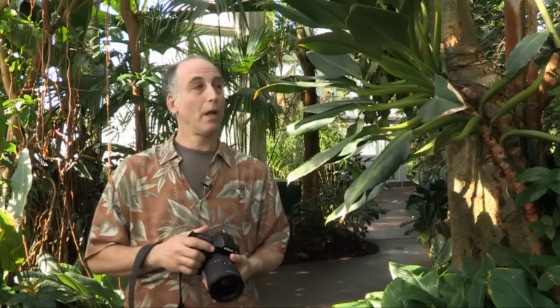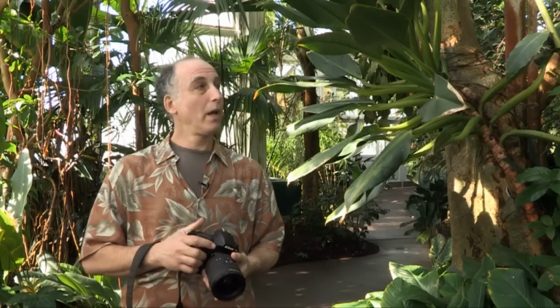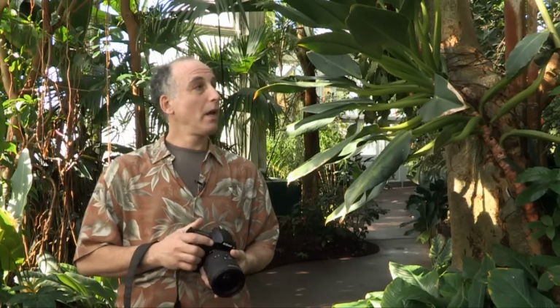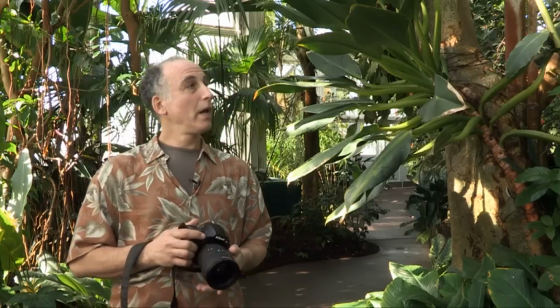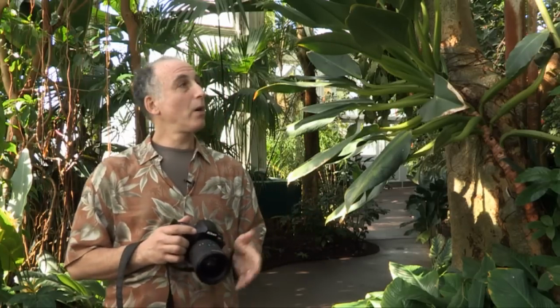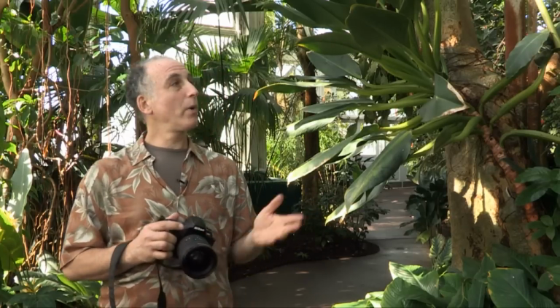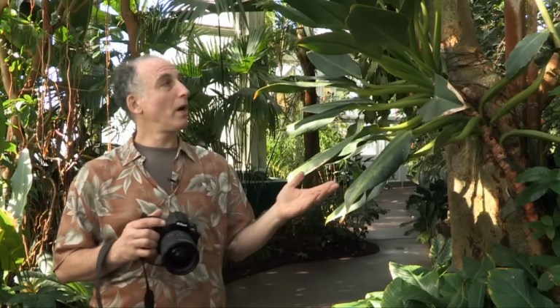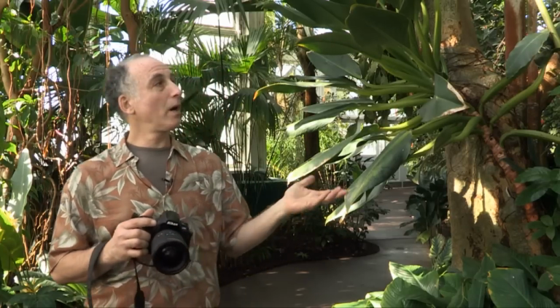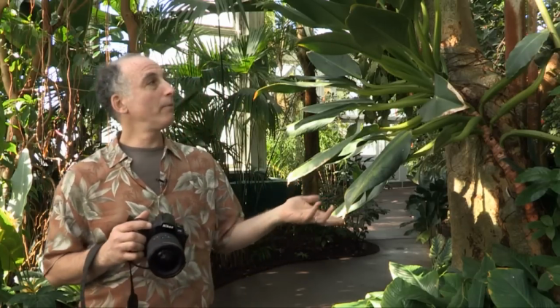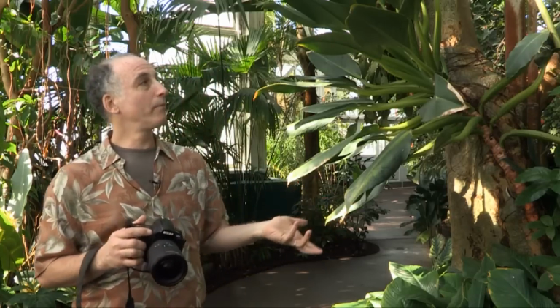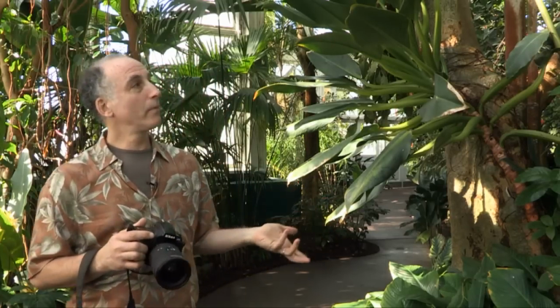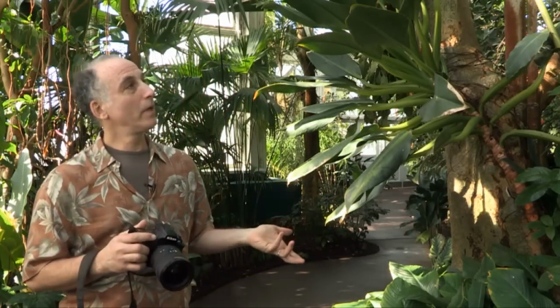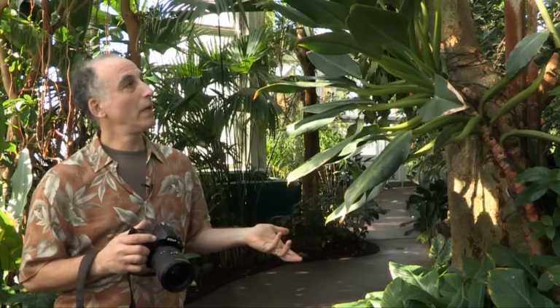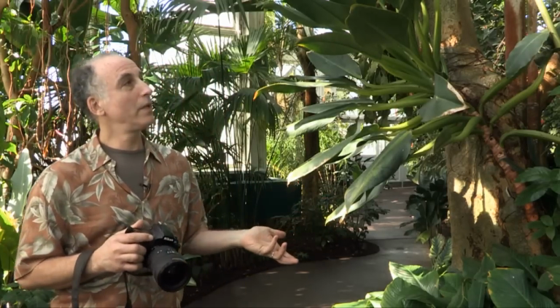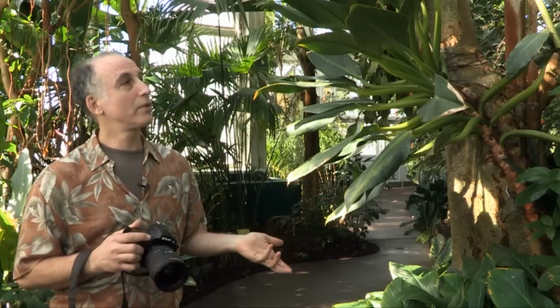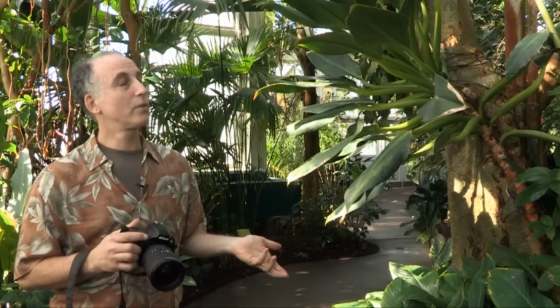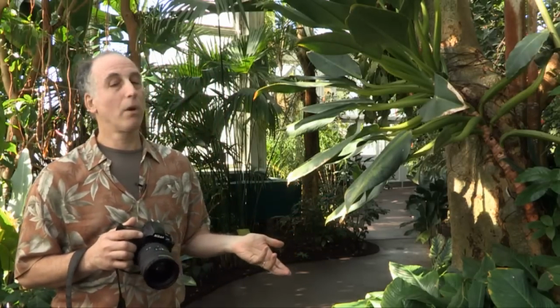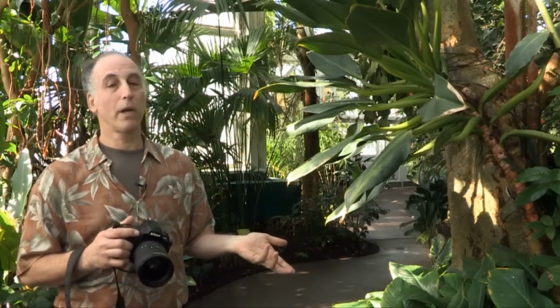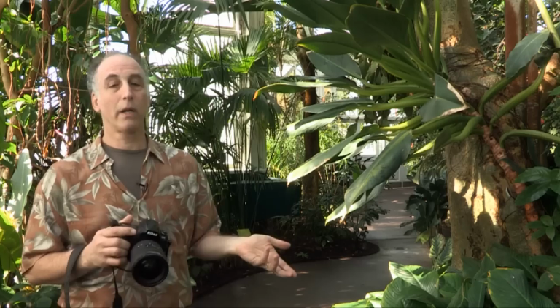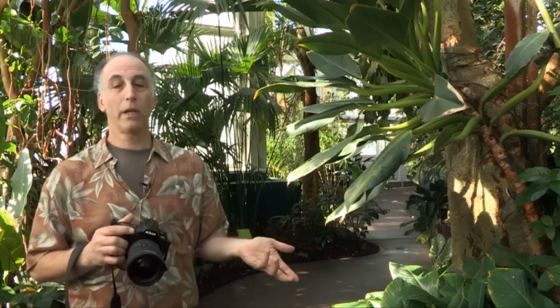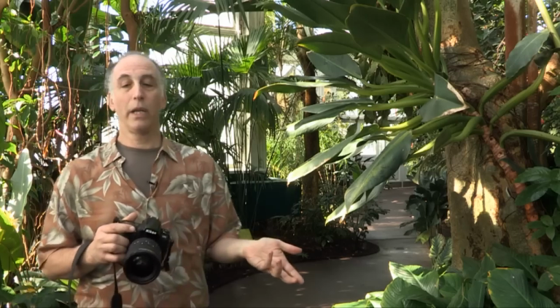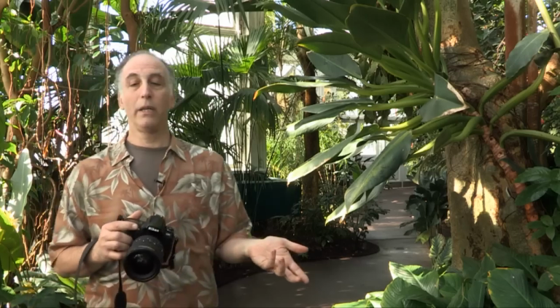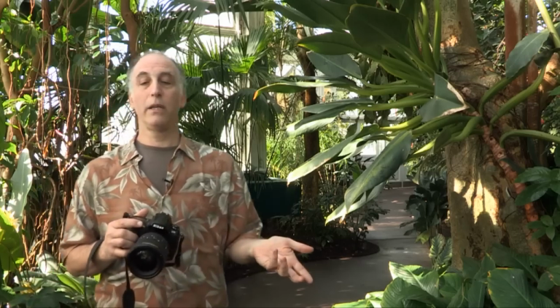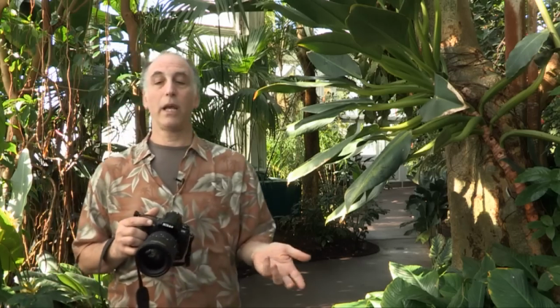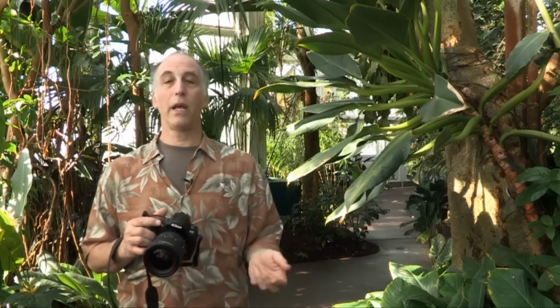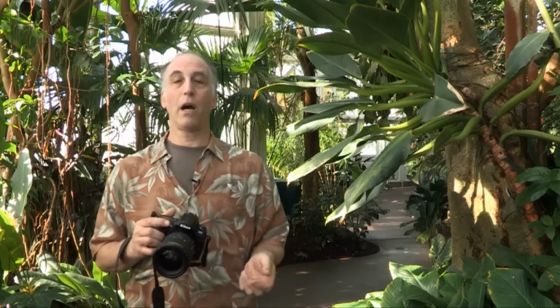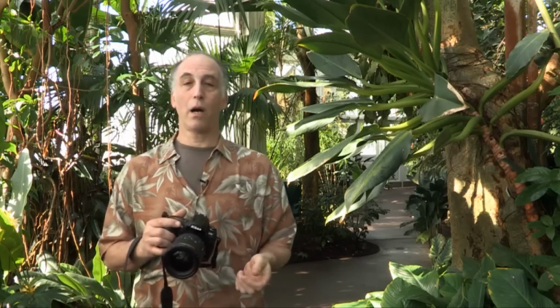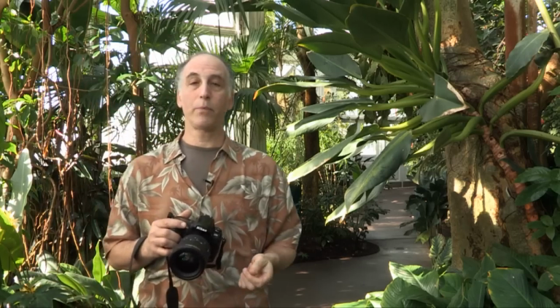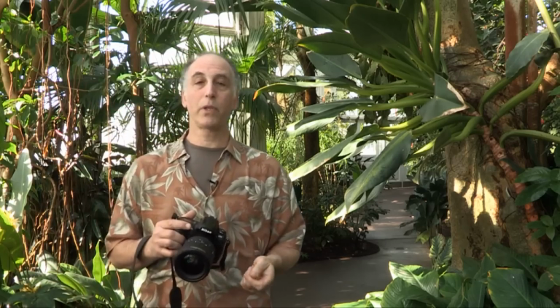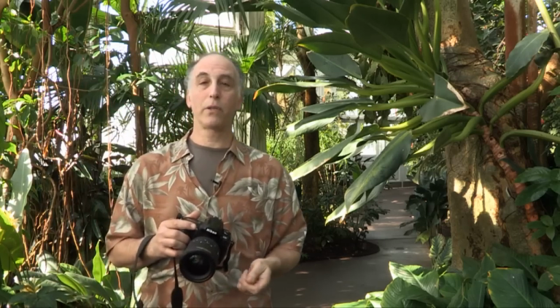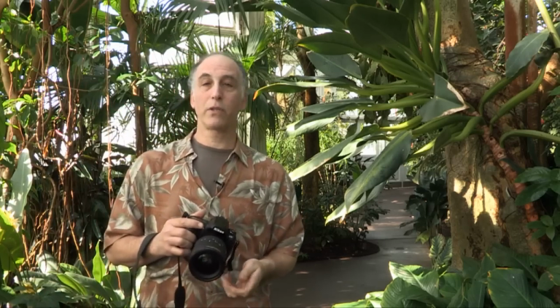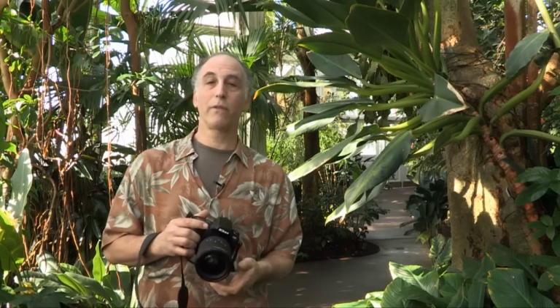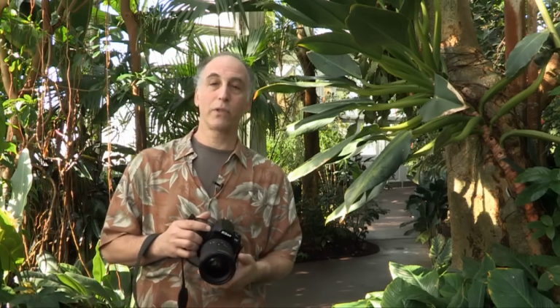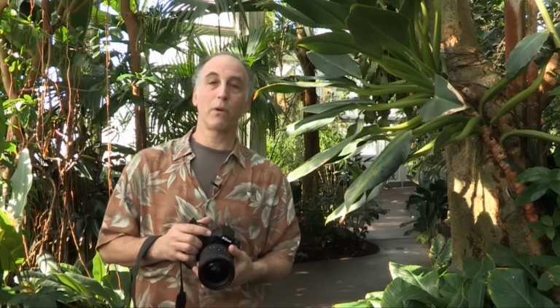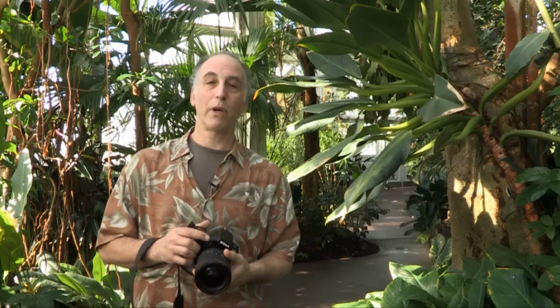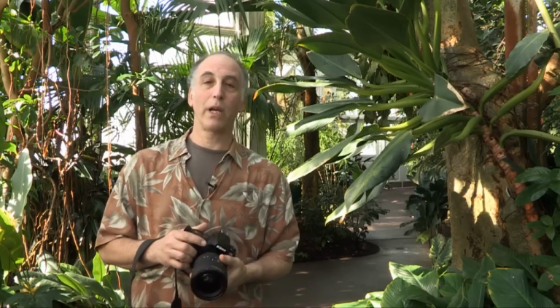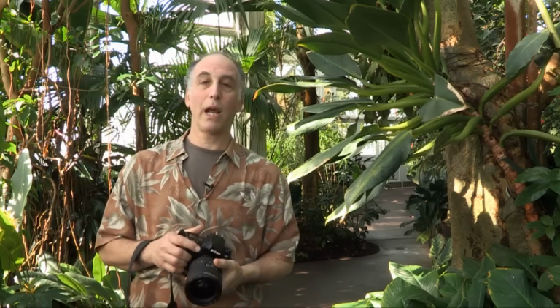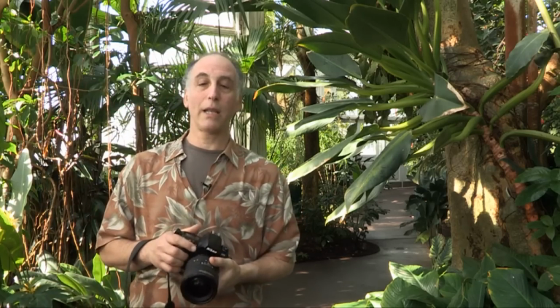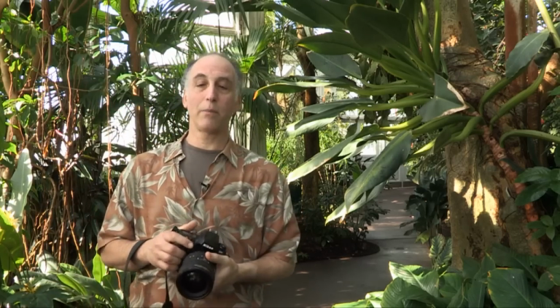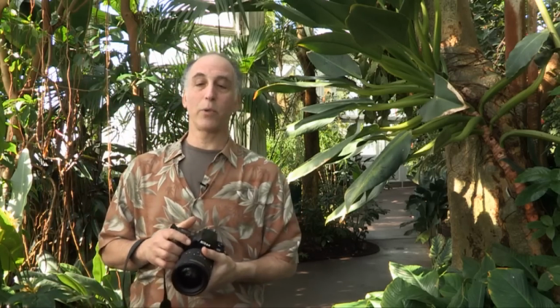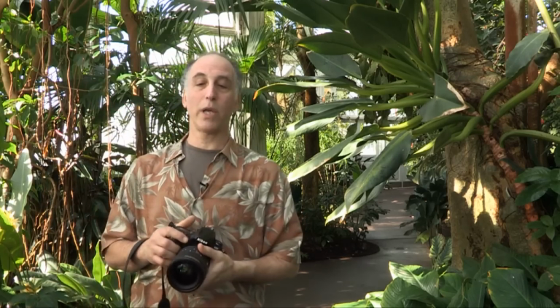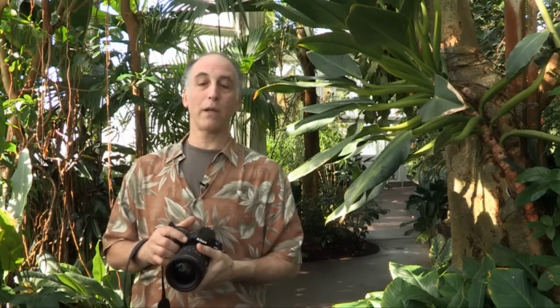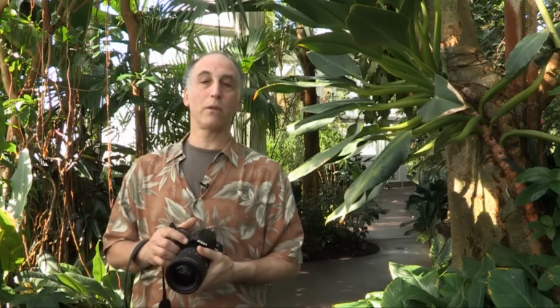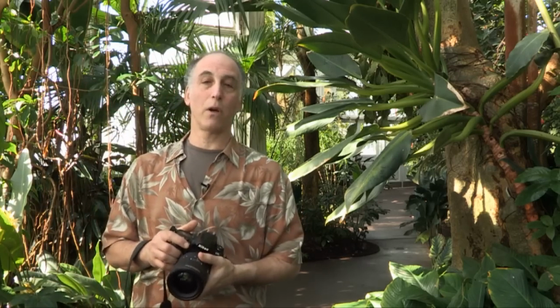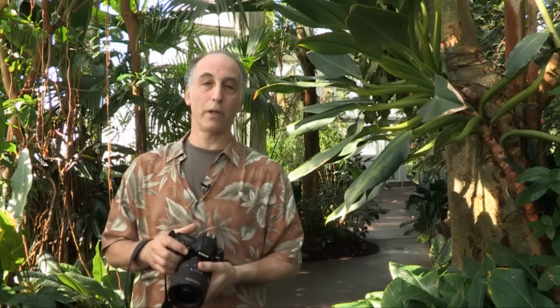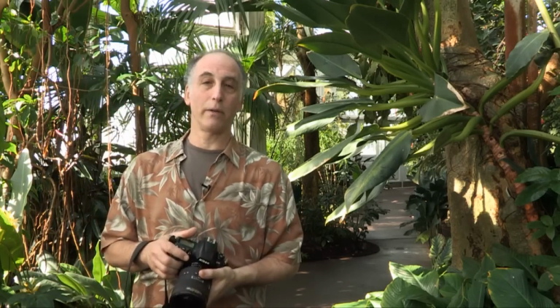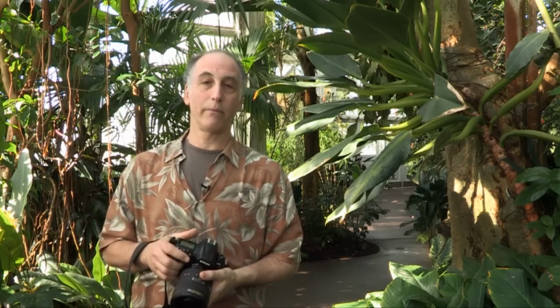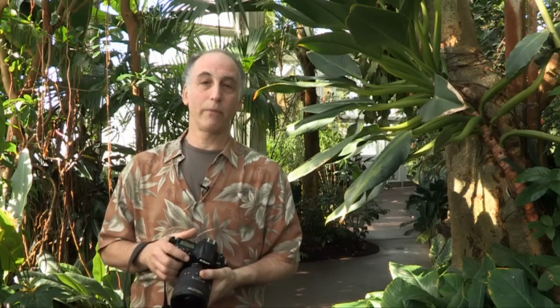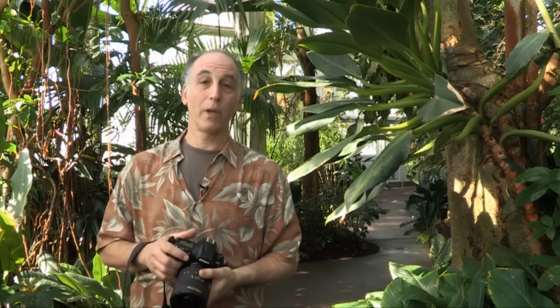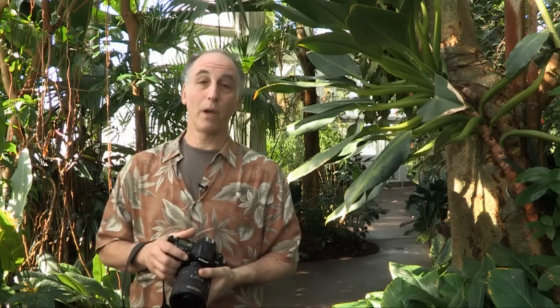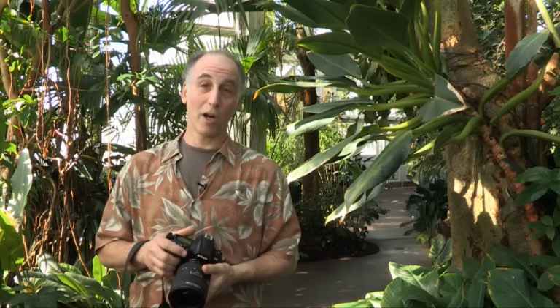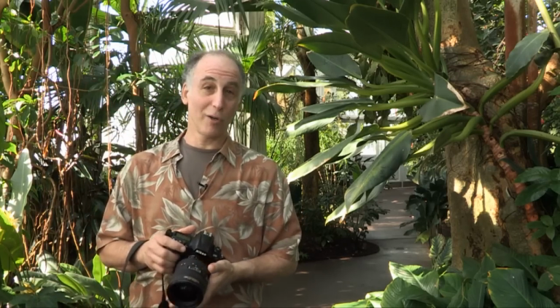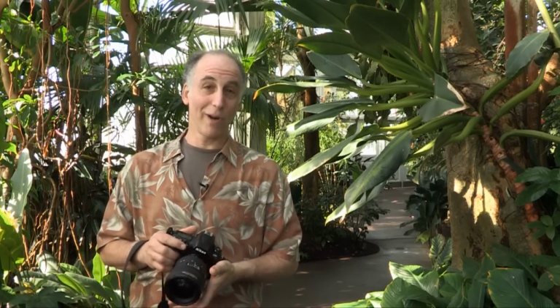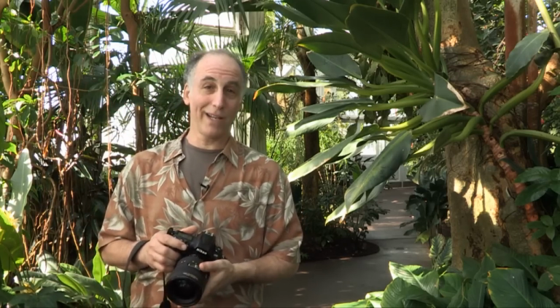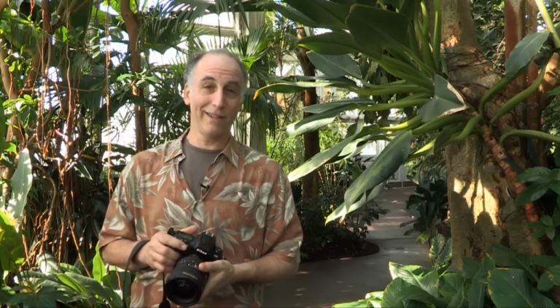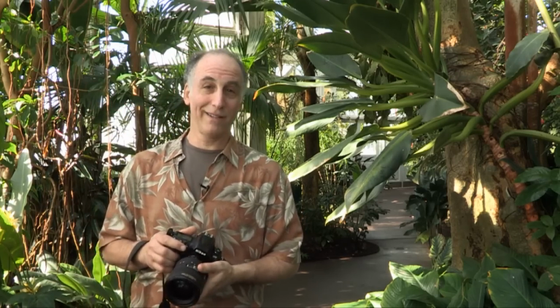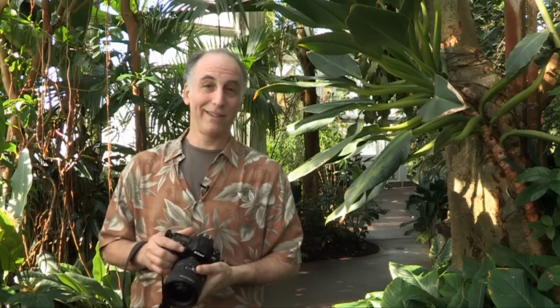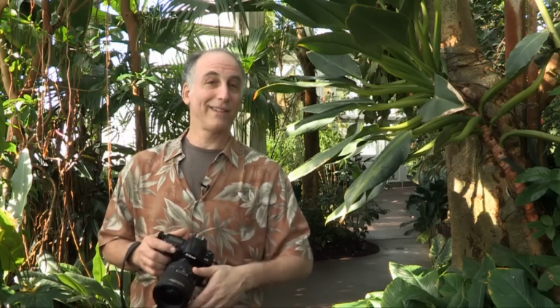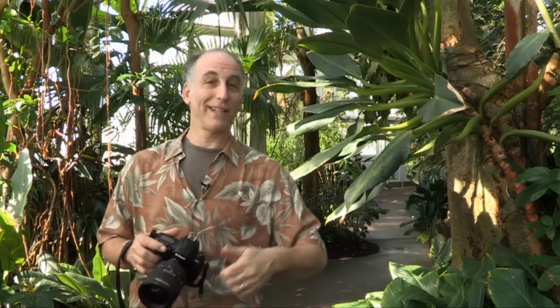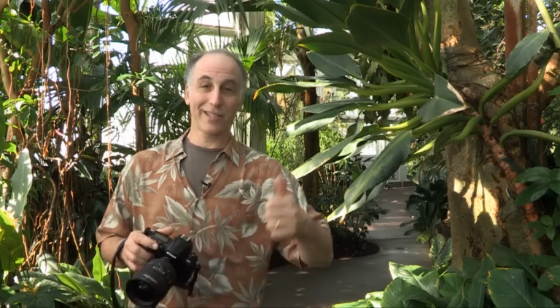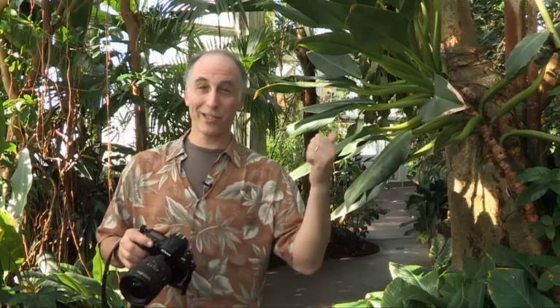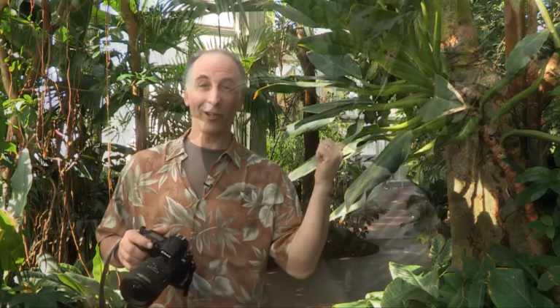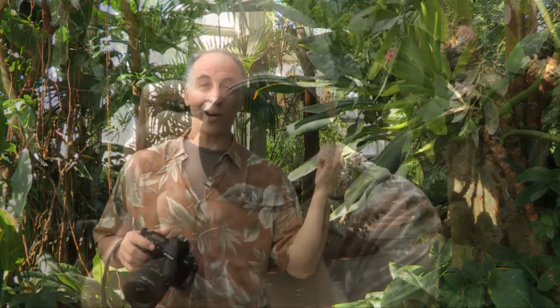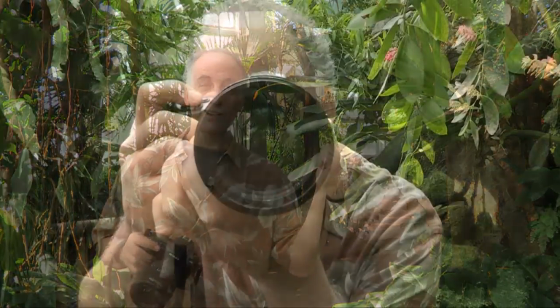Here we are in the historic Enid A. Haupt Conservatory at the Botanical Garden. Are you ready? Let's get started!